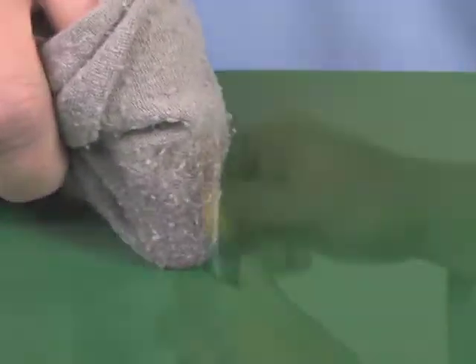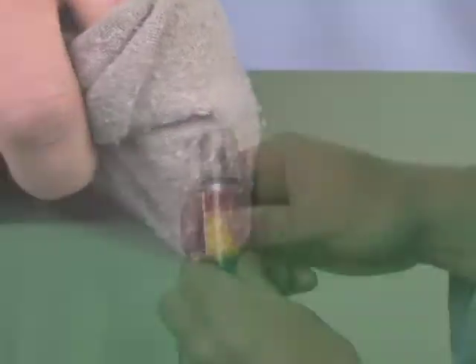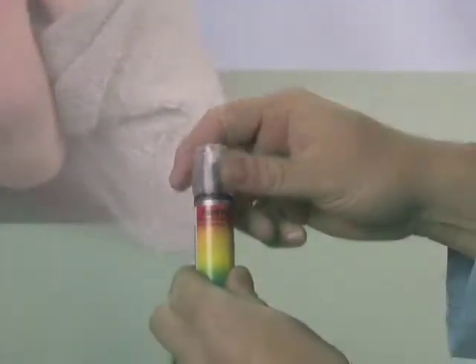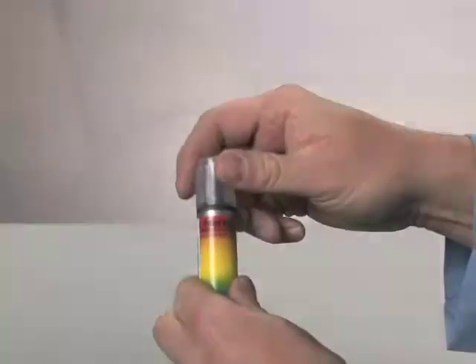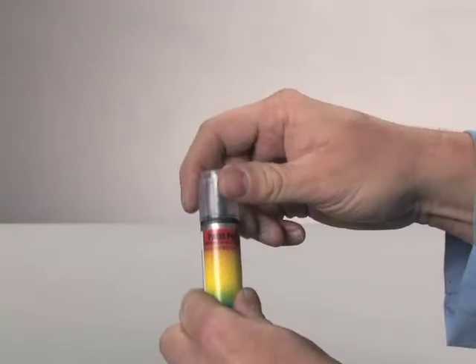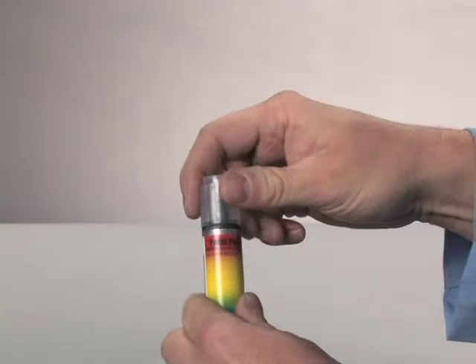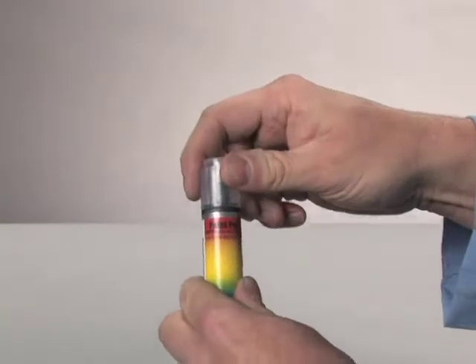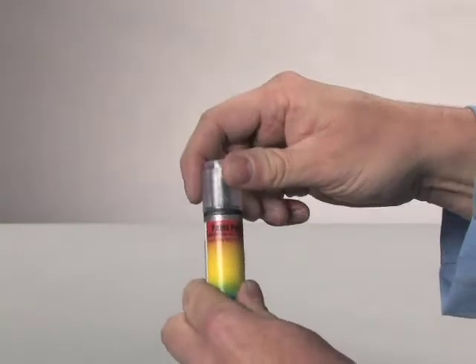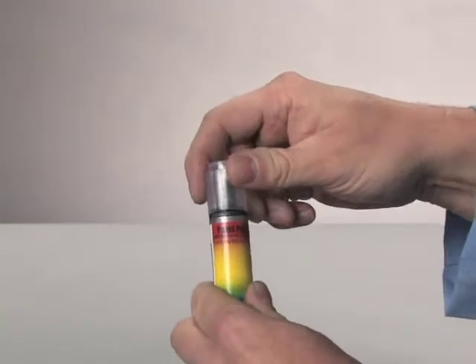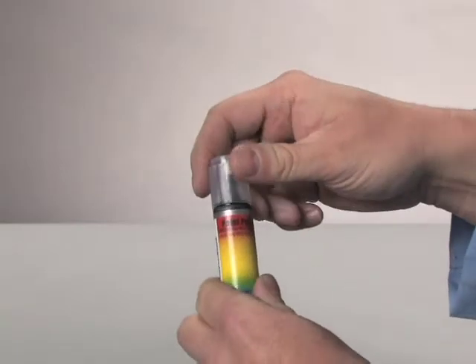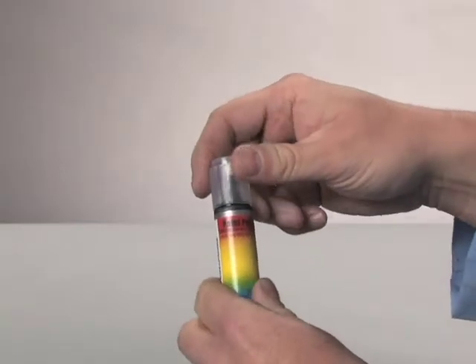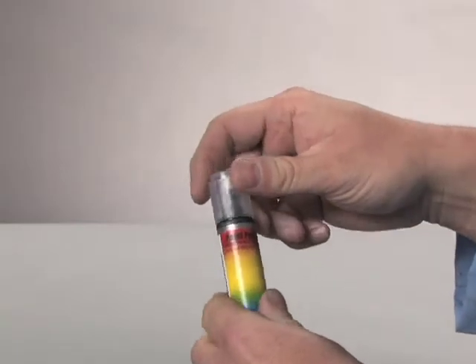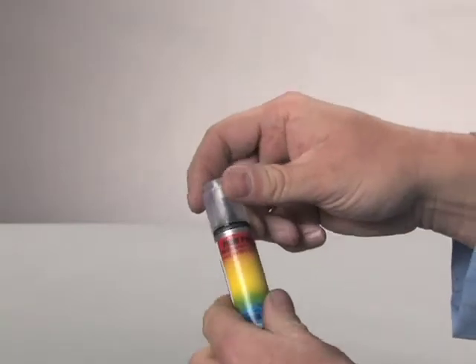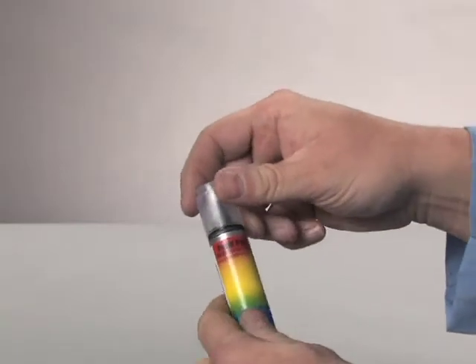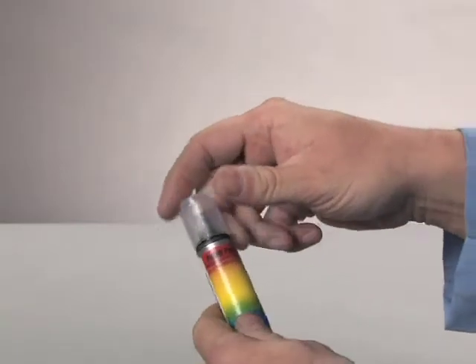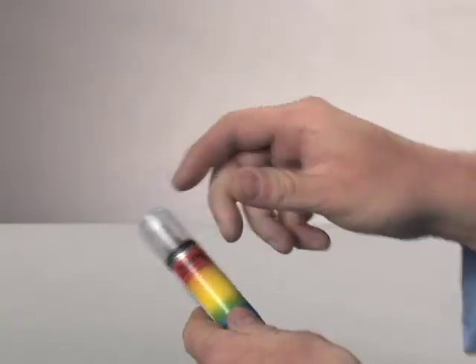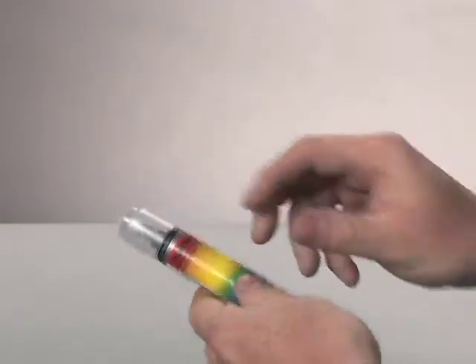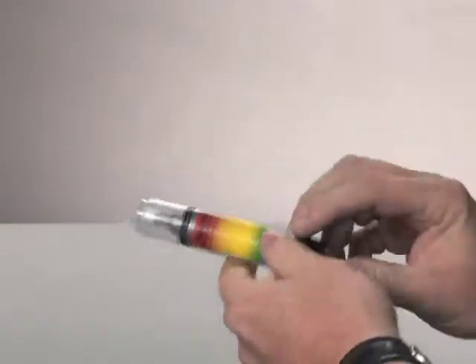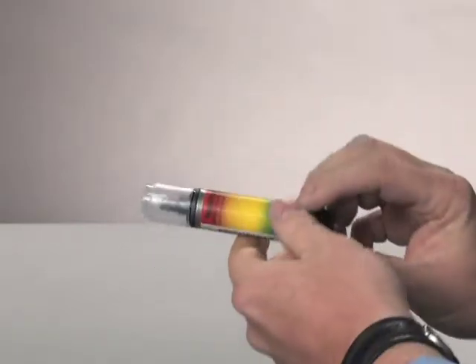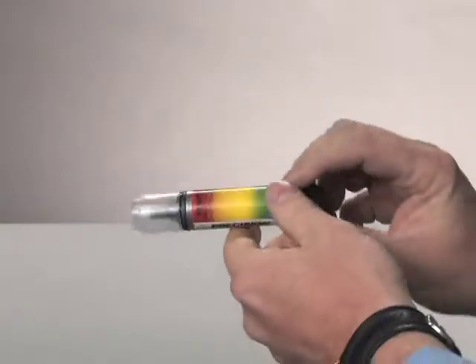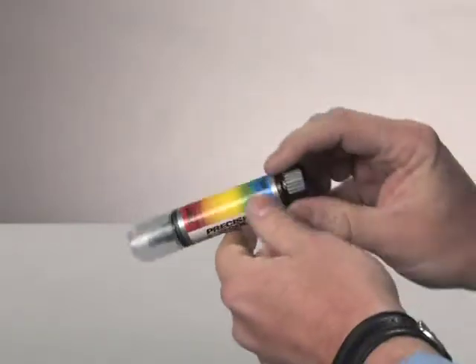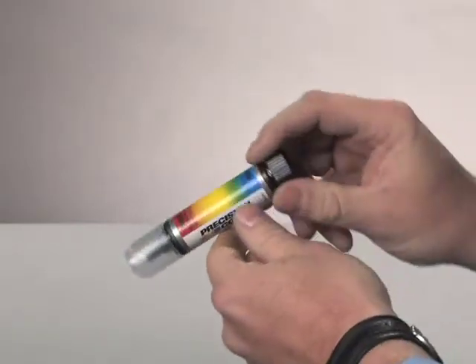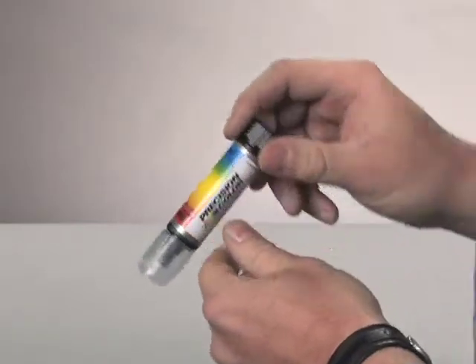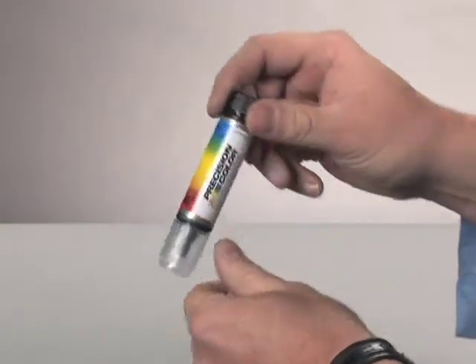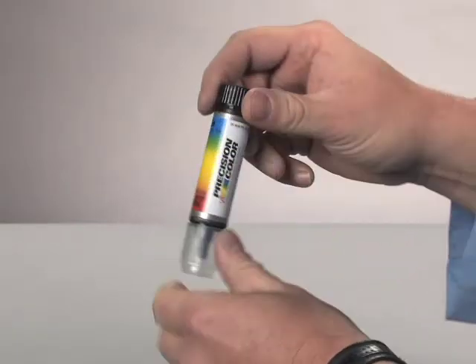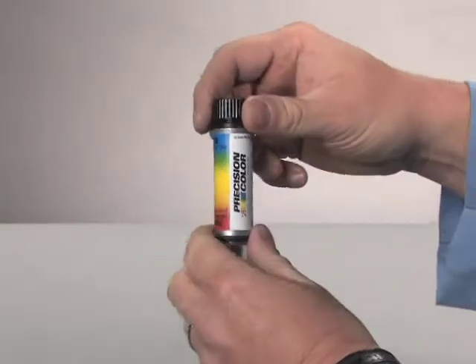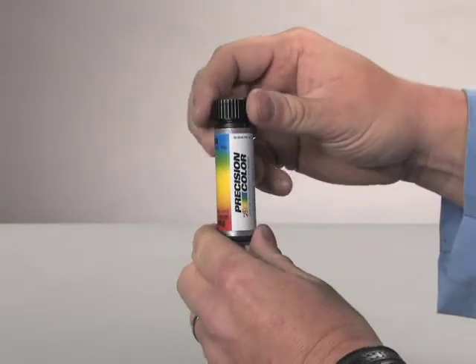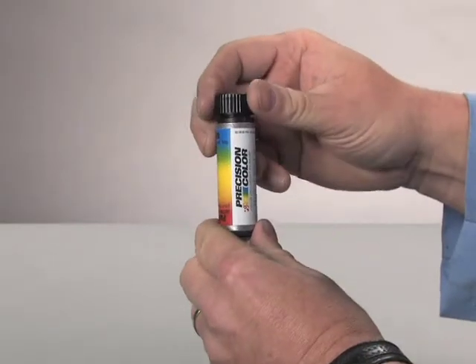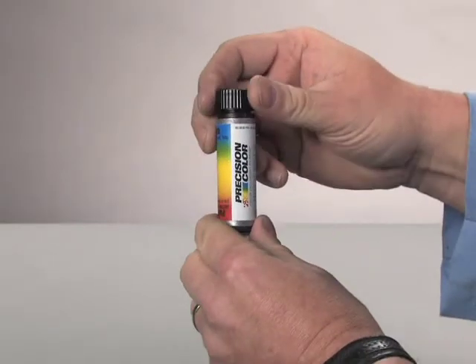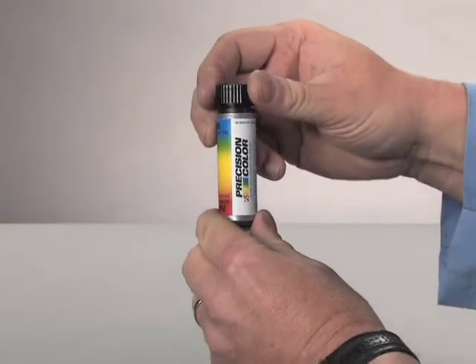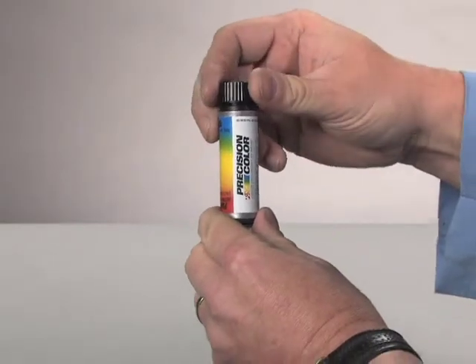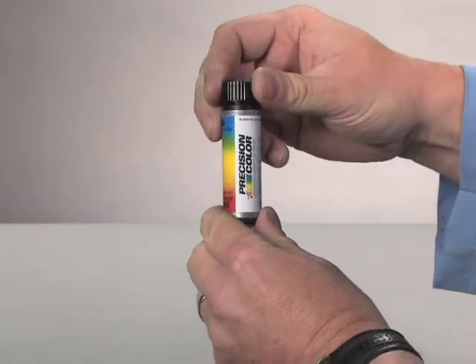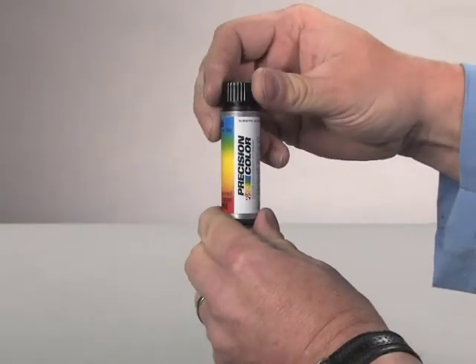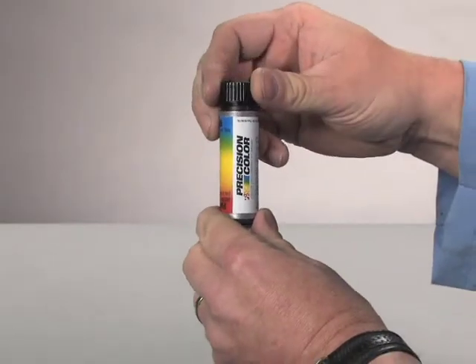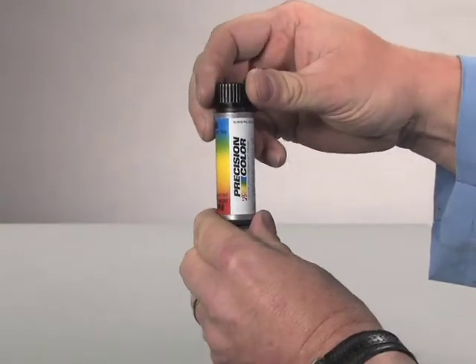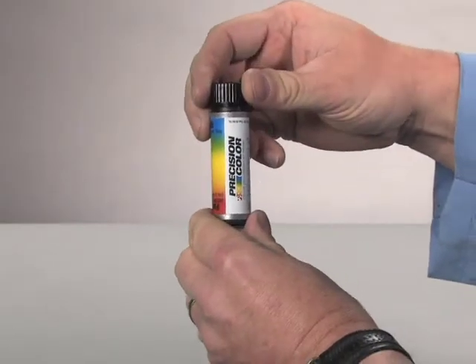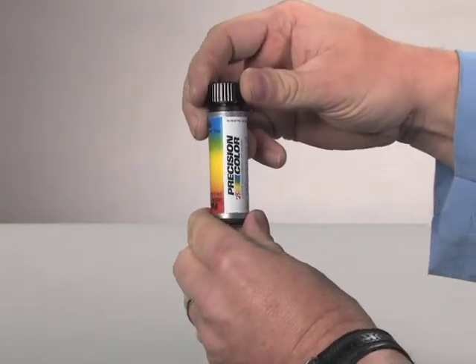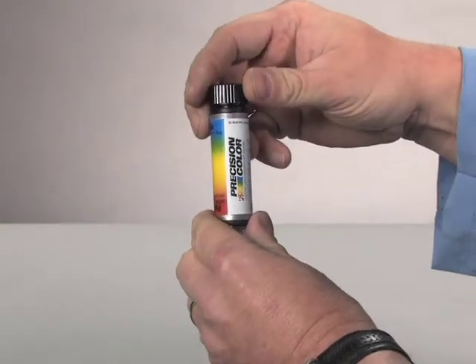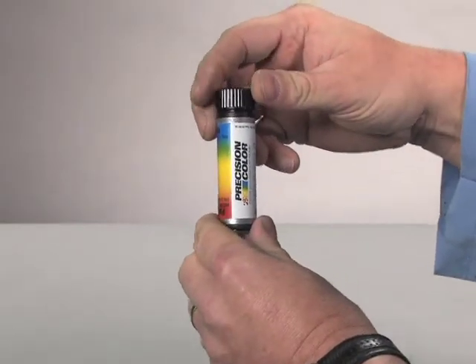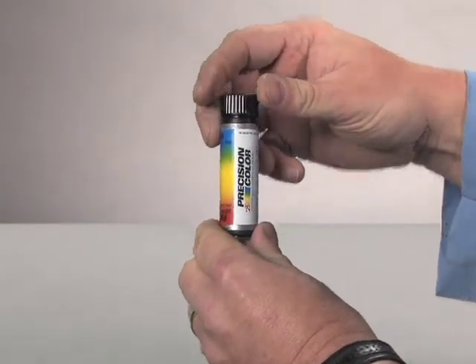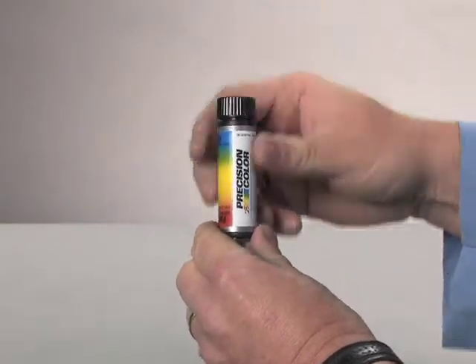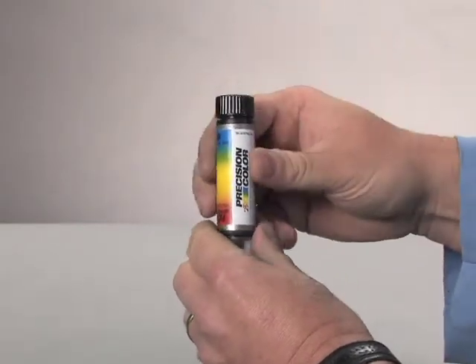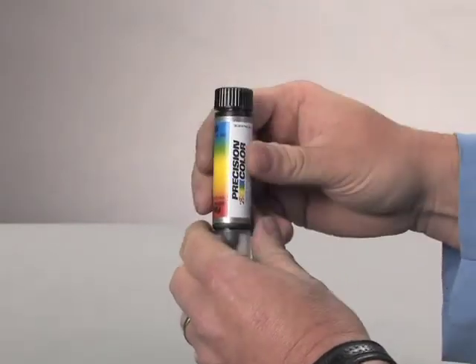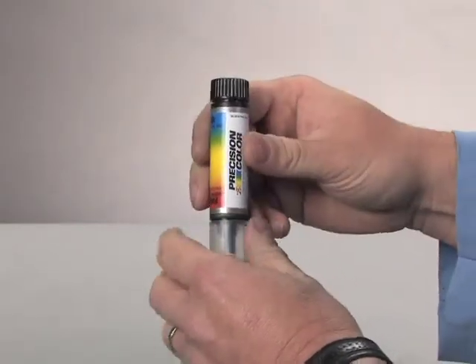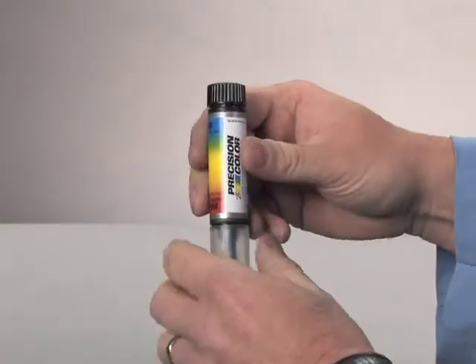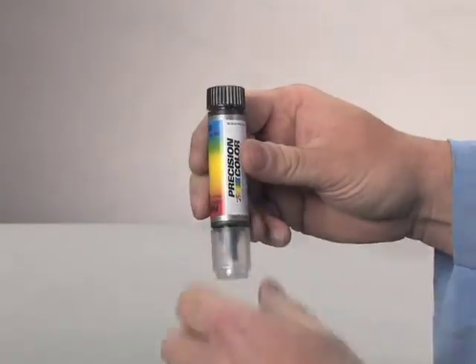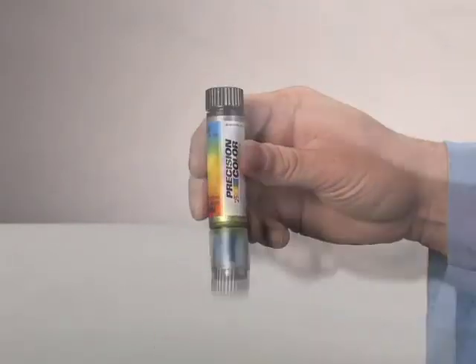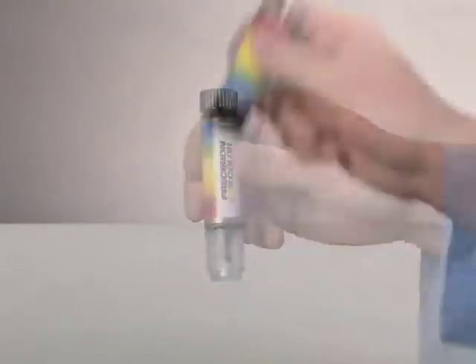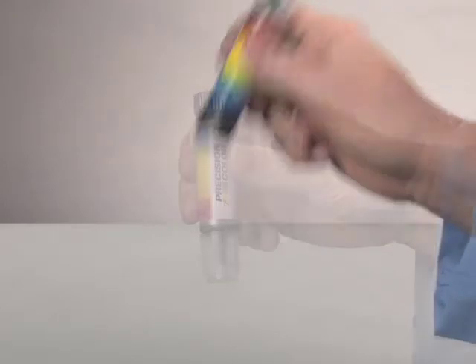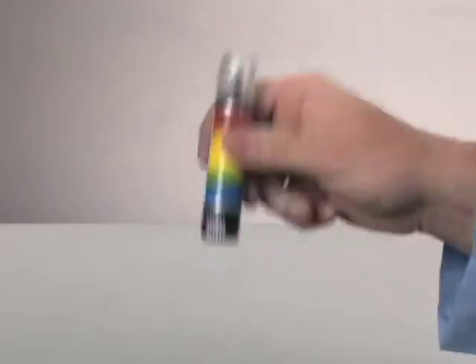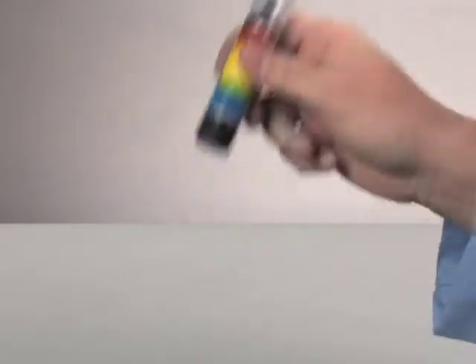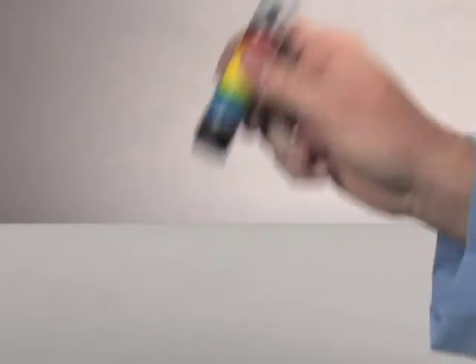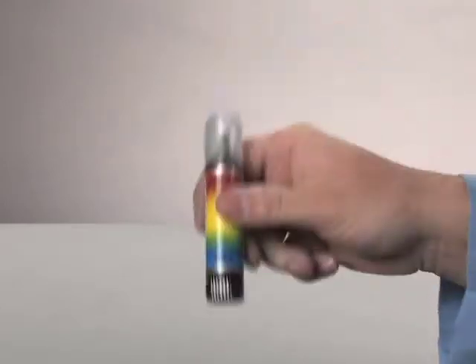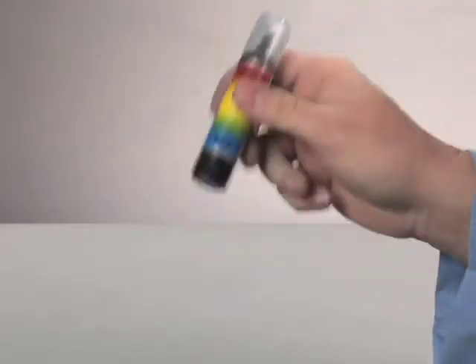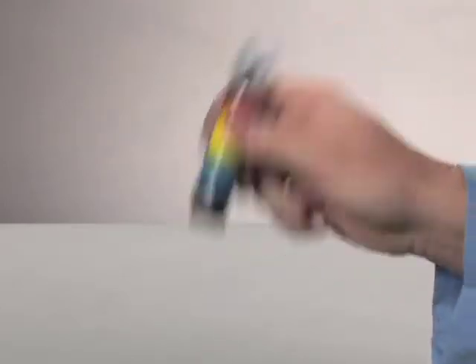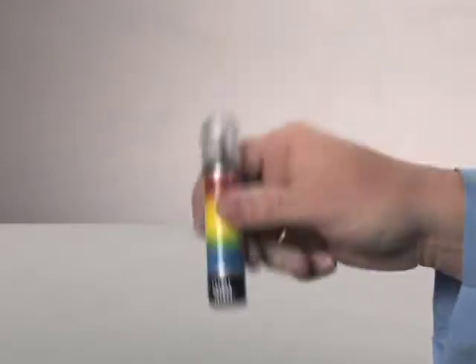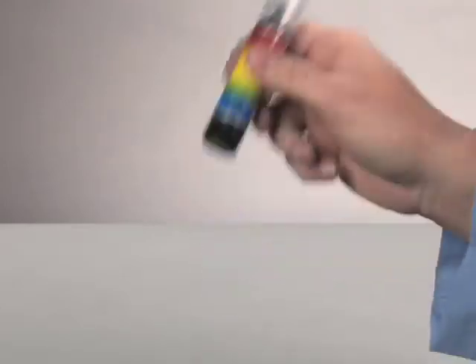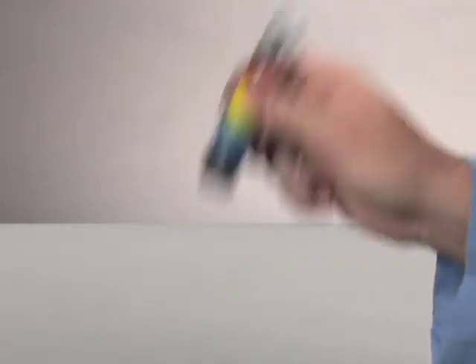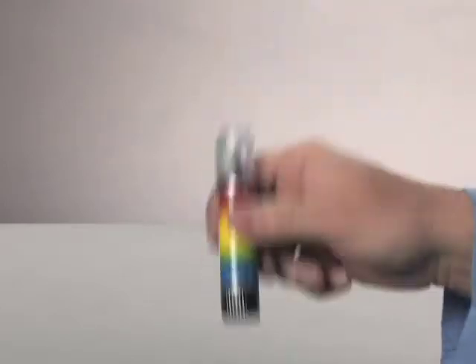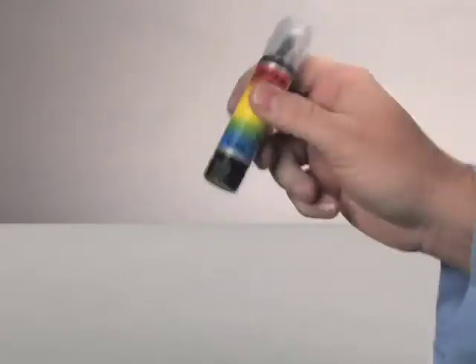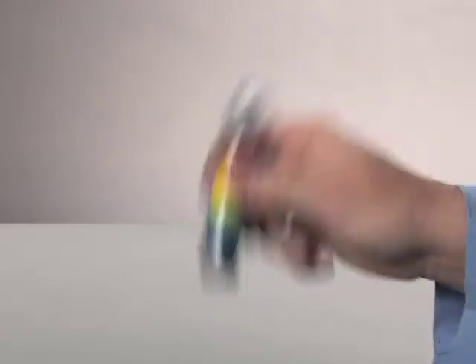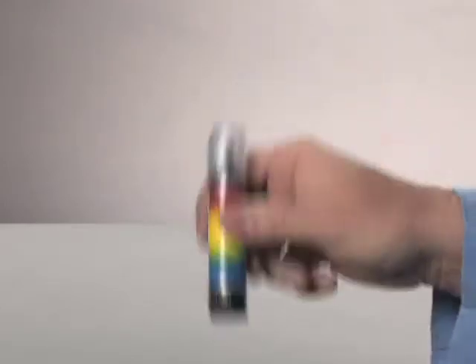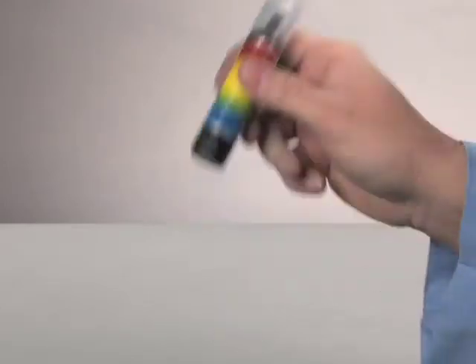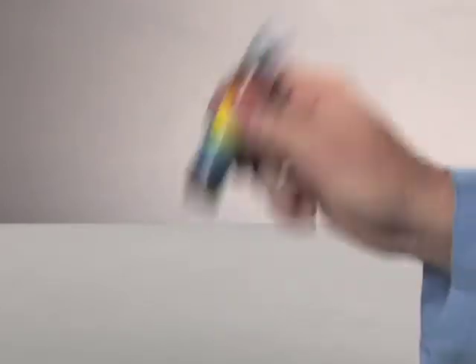Make sure that the pen cap is on tight and that the brush end is firmly seated. Before use, shake the Robby 2-in-1 for one minute.